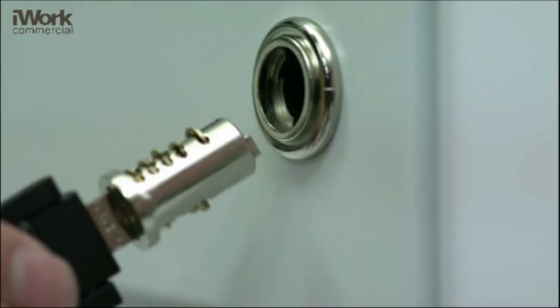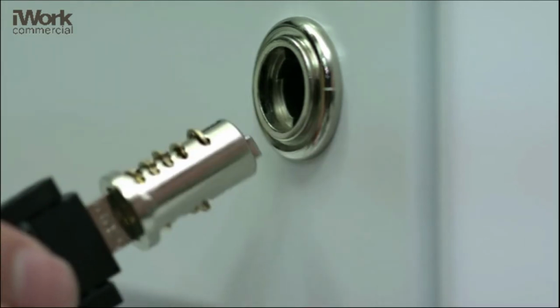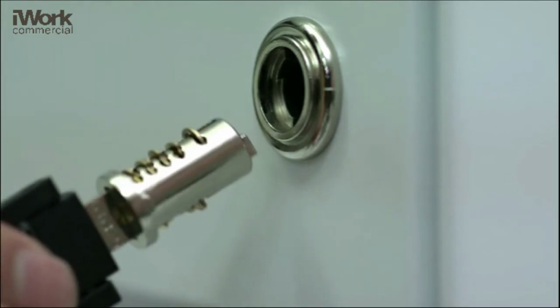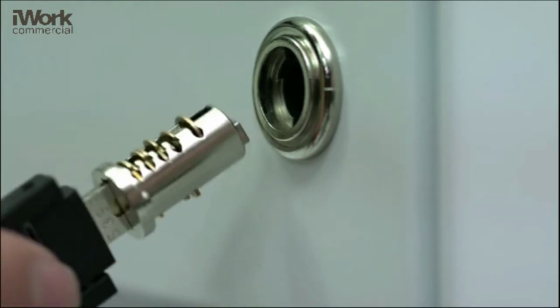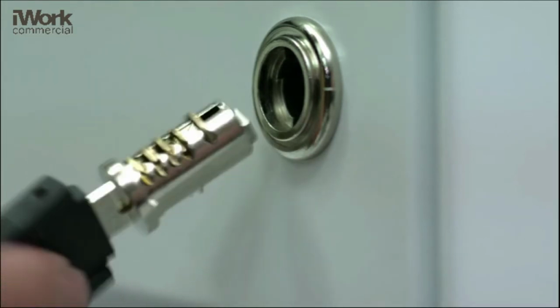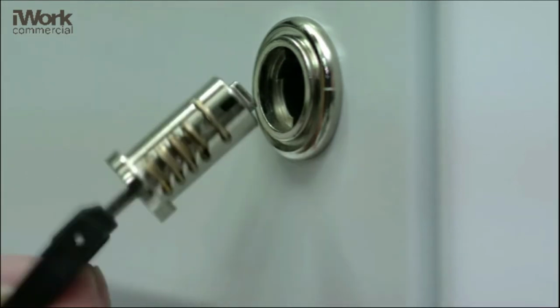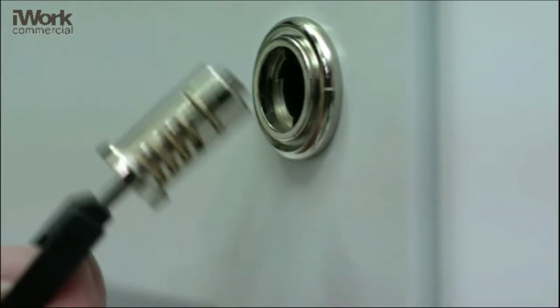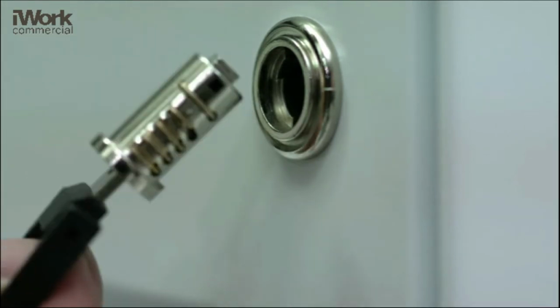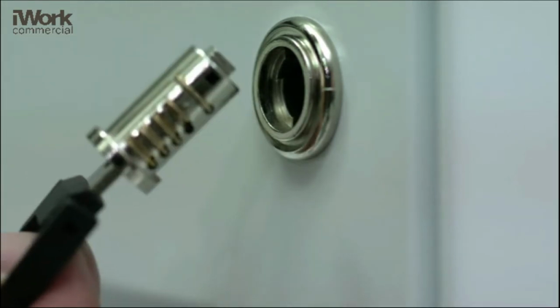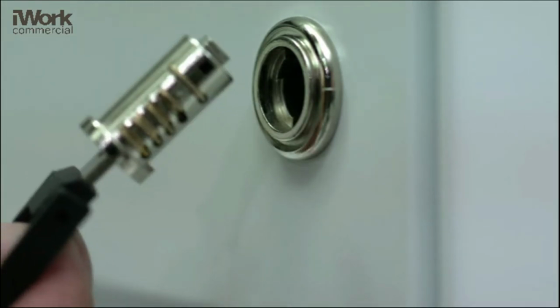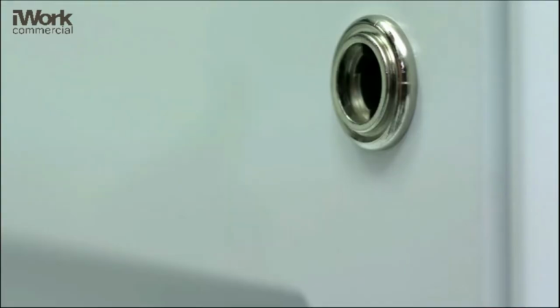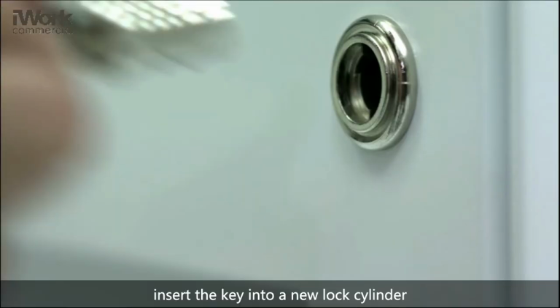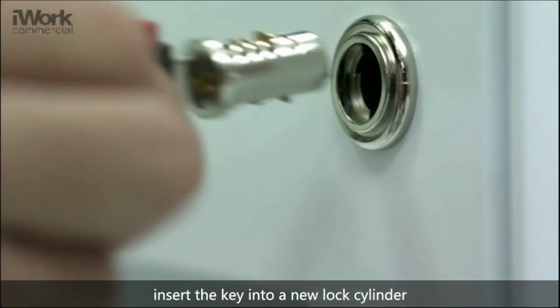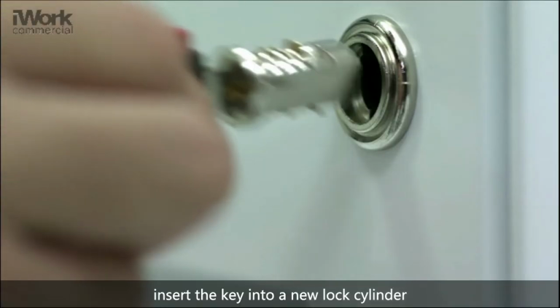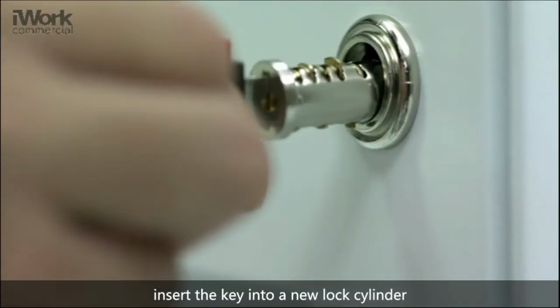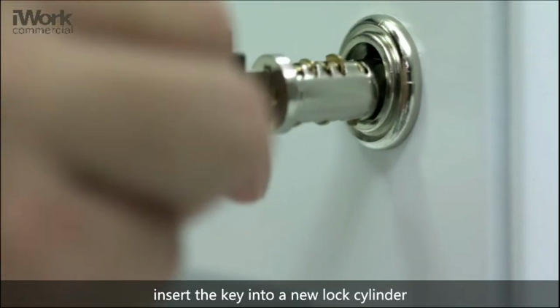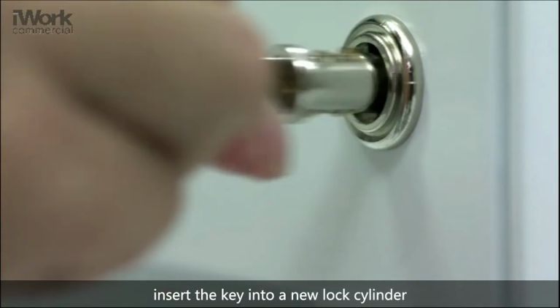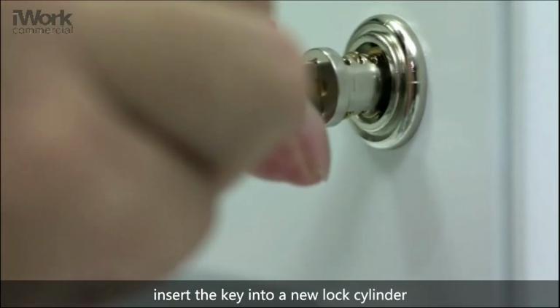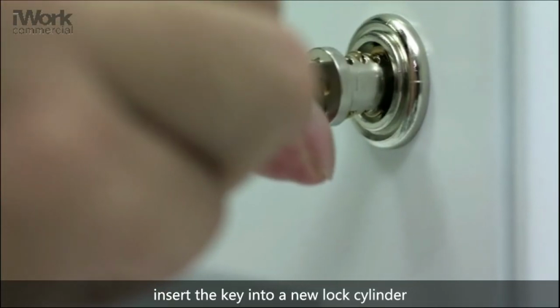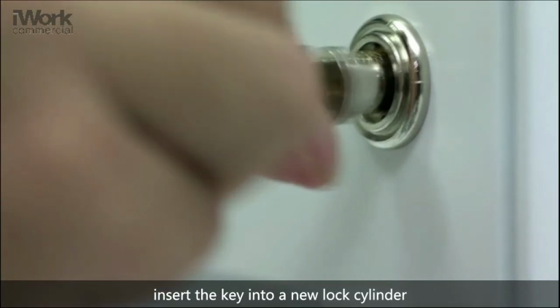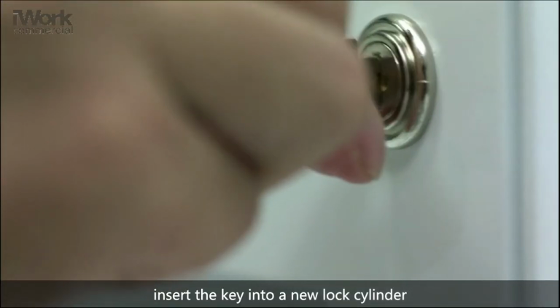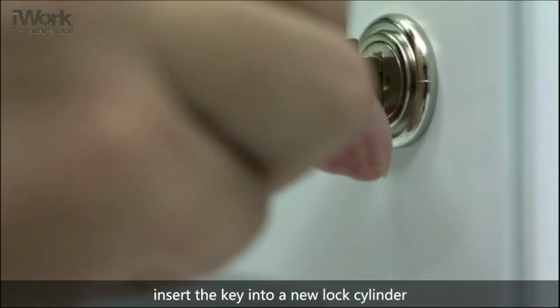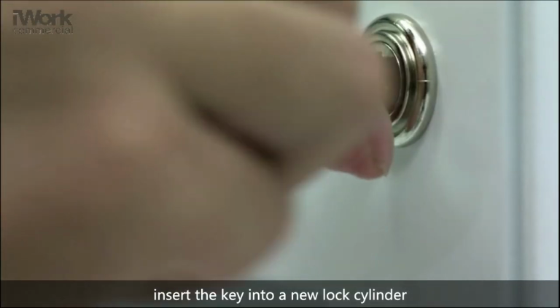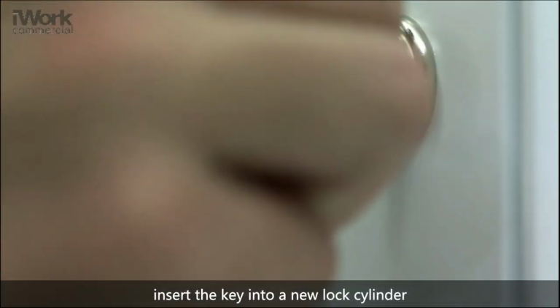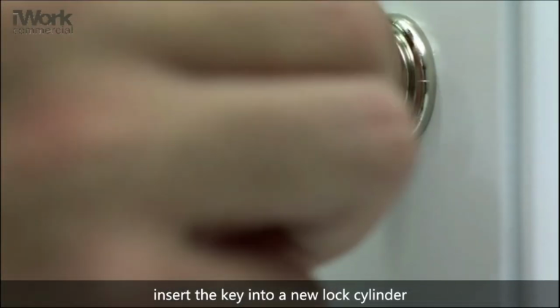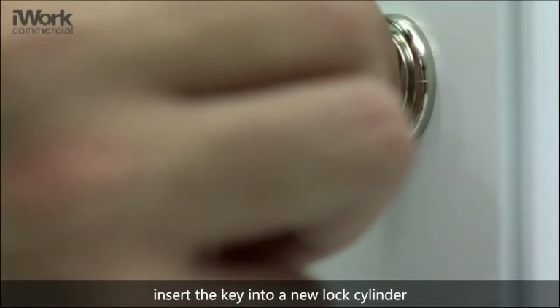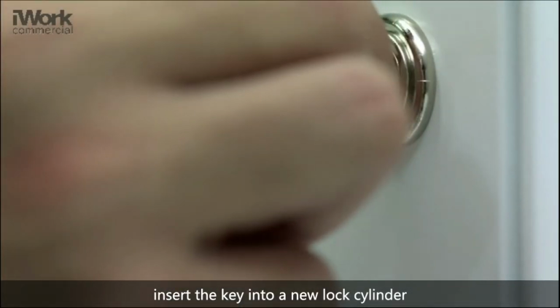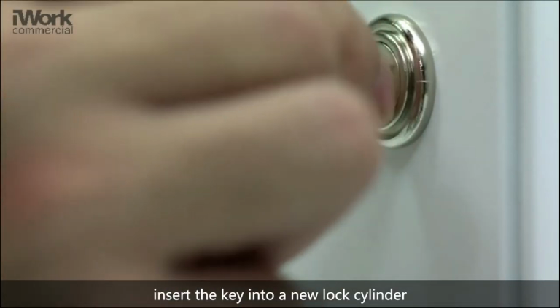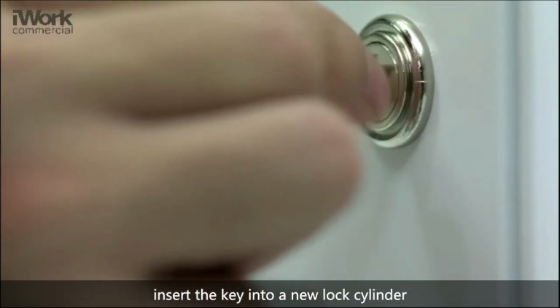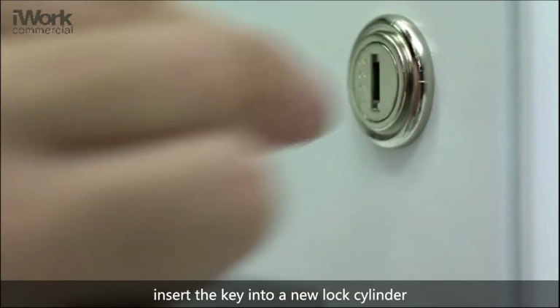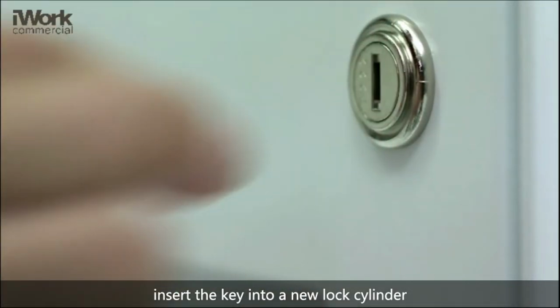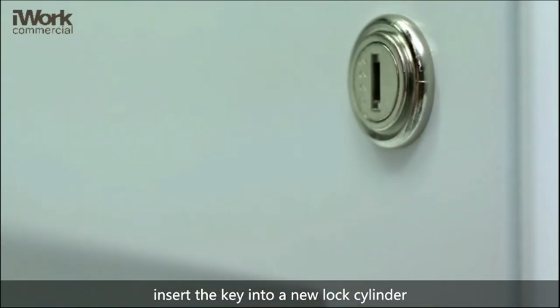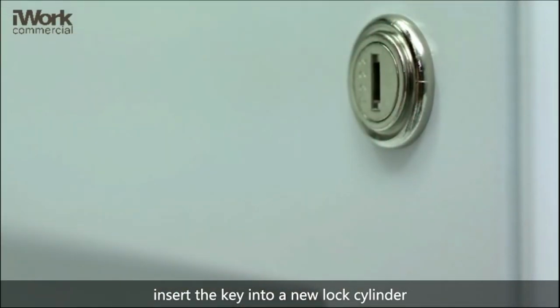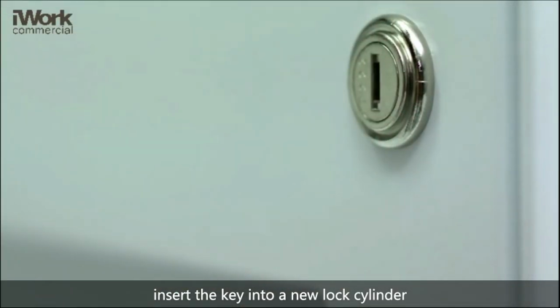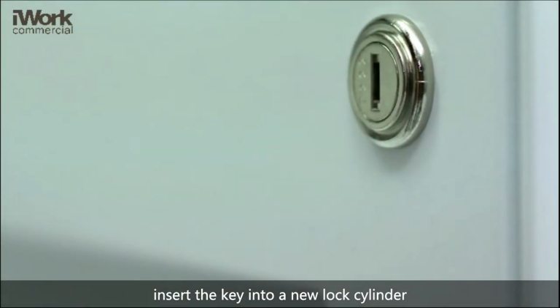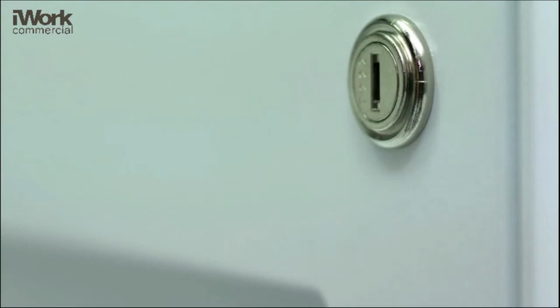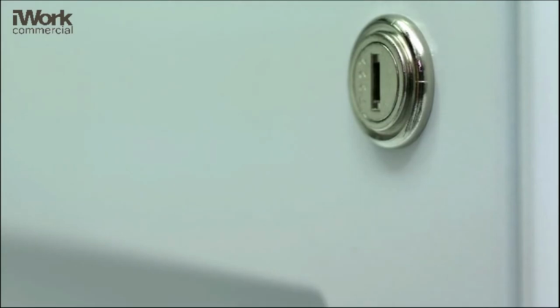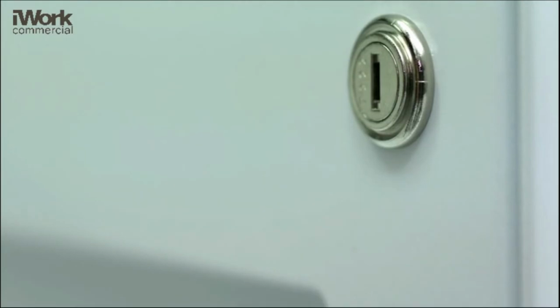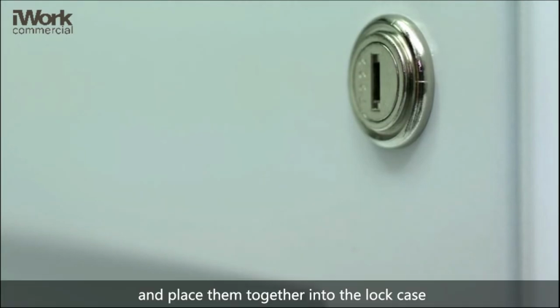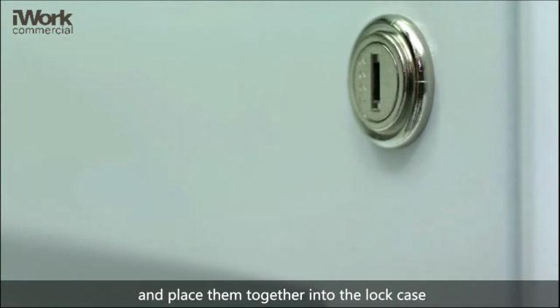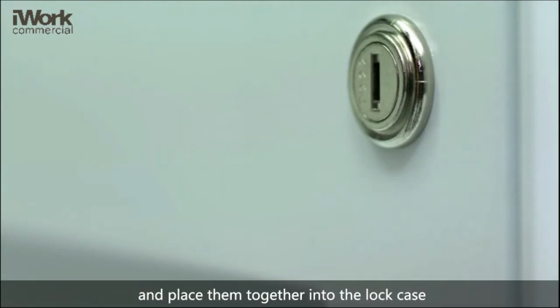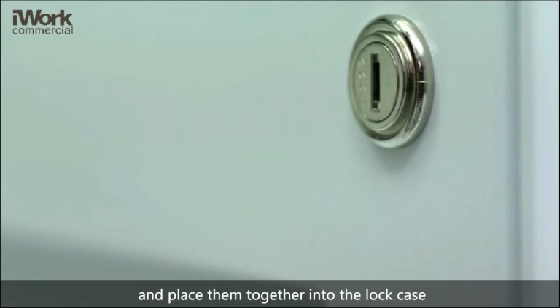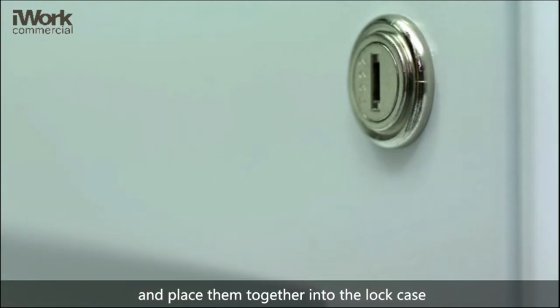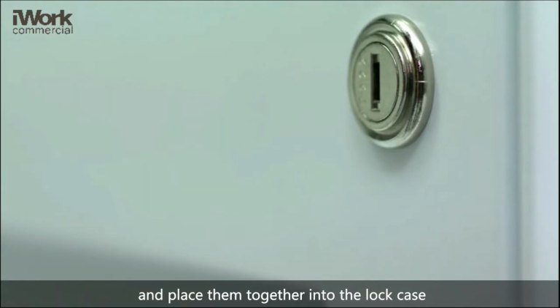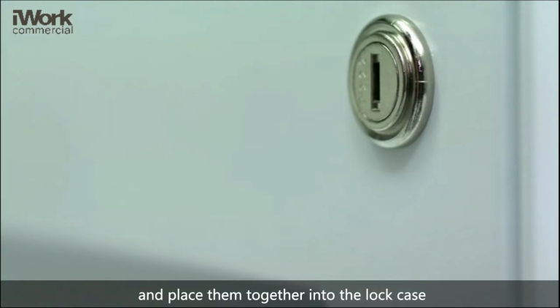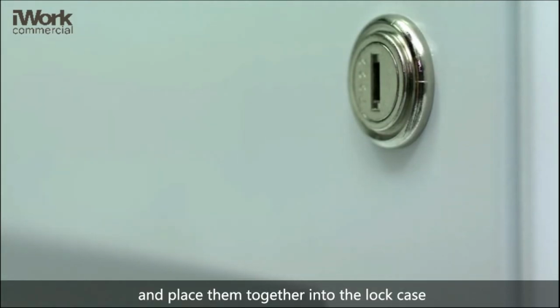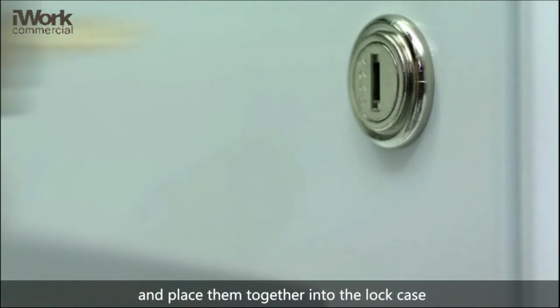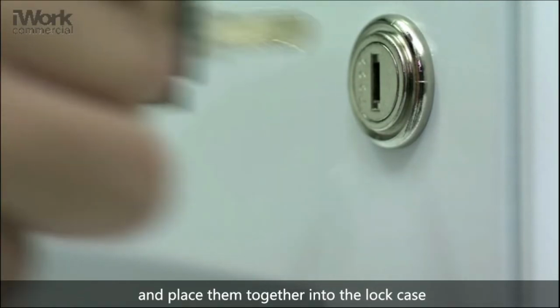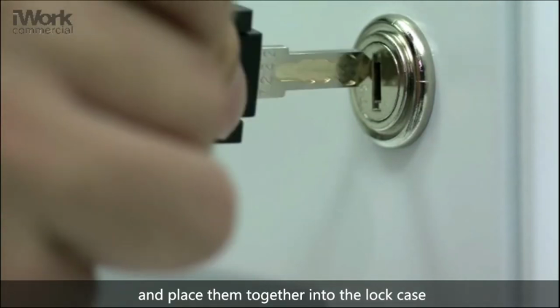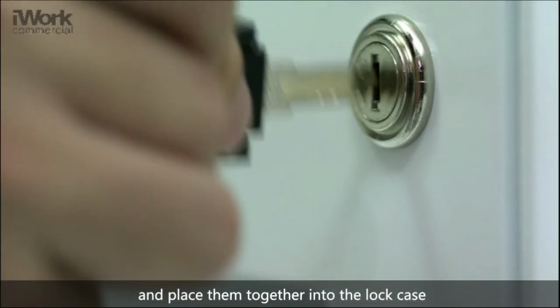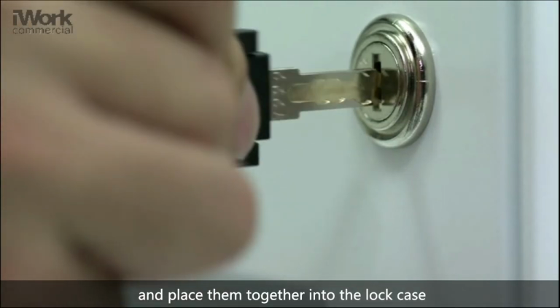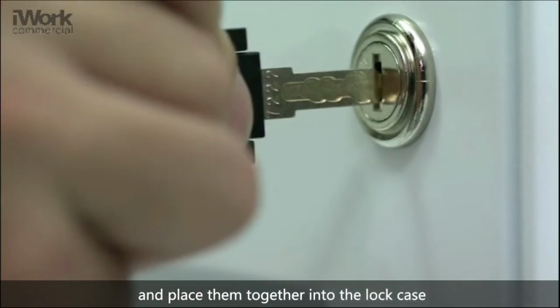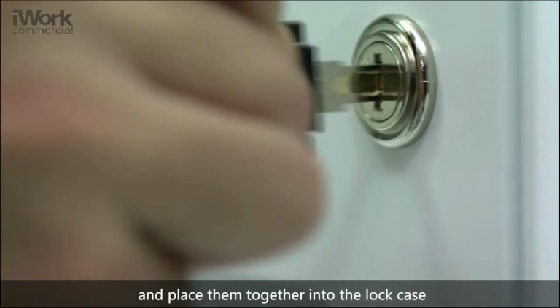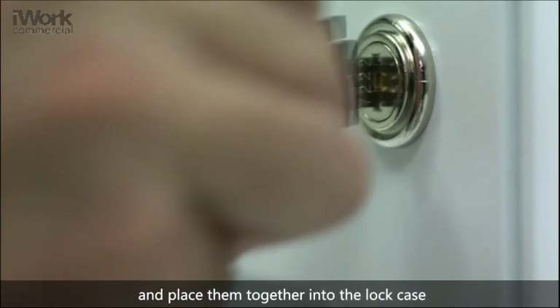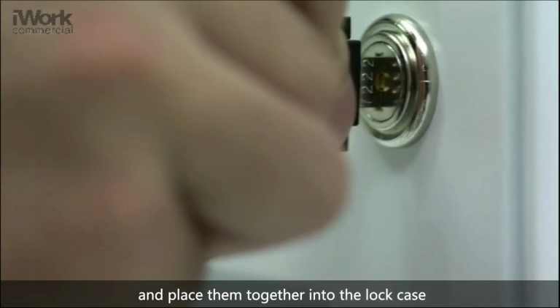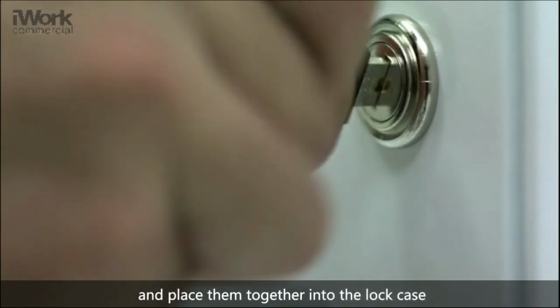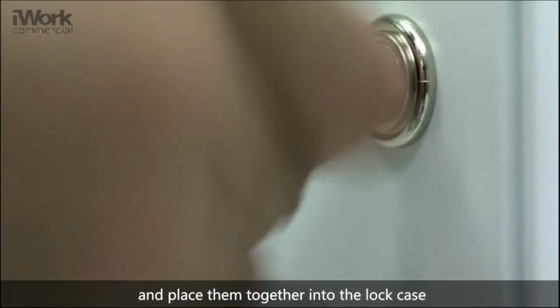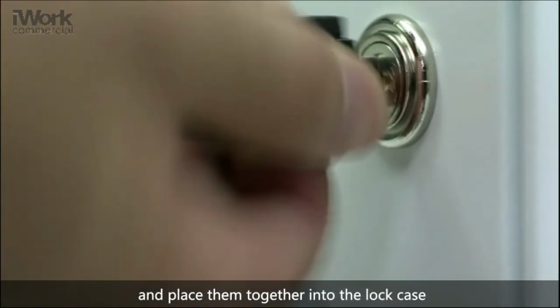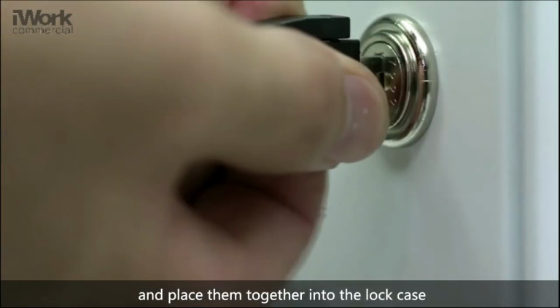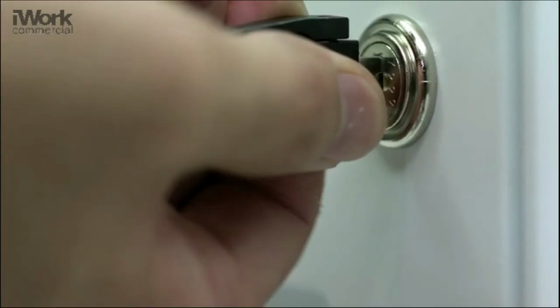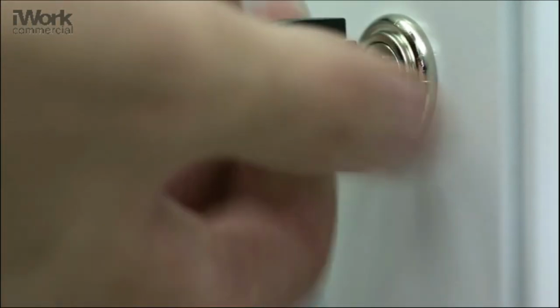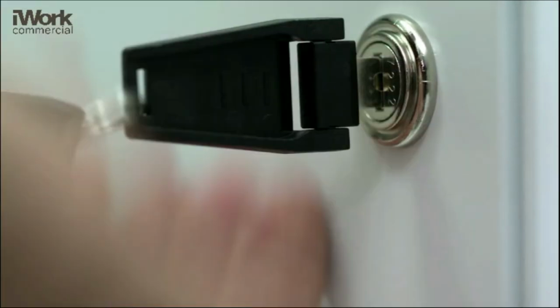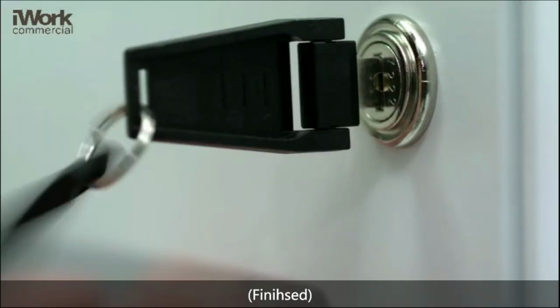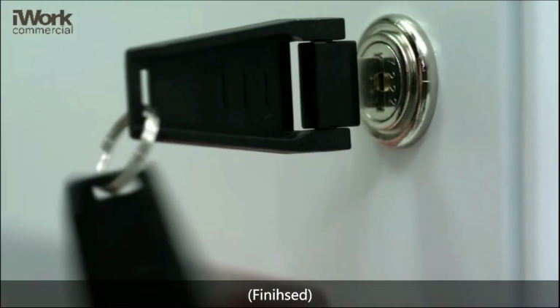Step 2: Insert the key into a new cylinder and place them together into the lock case. Finished.